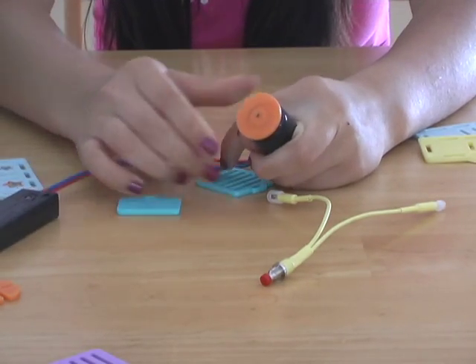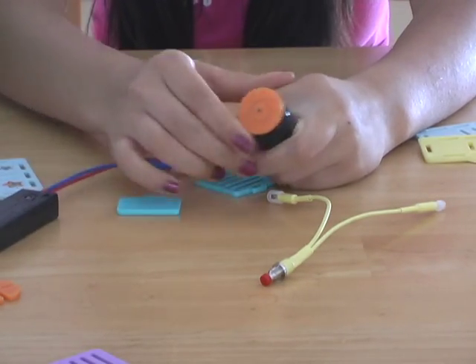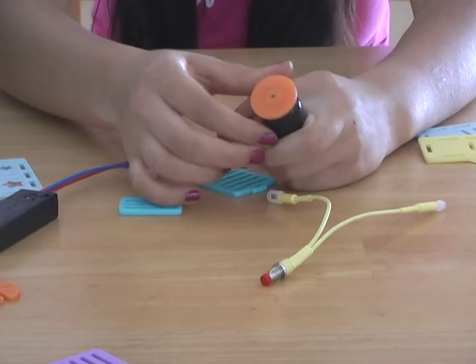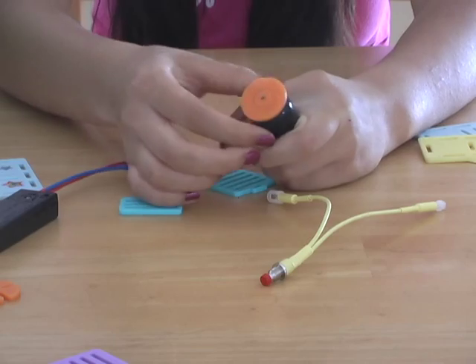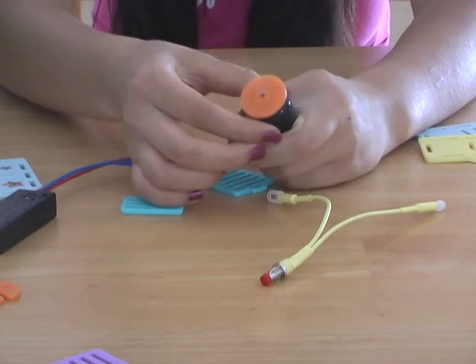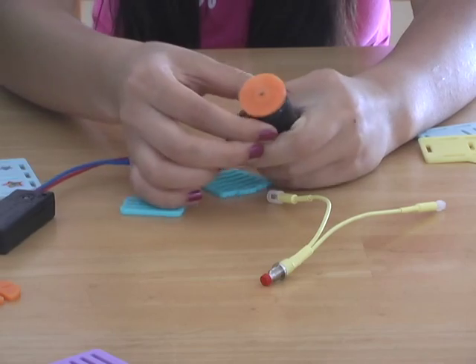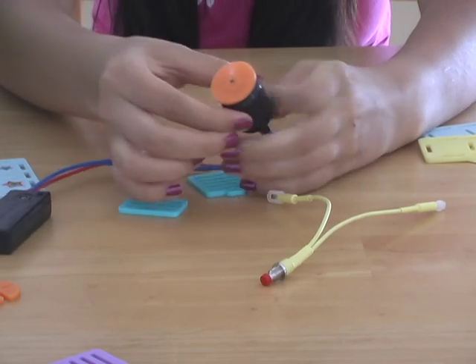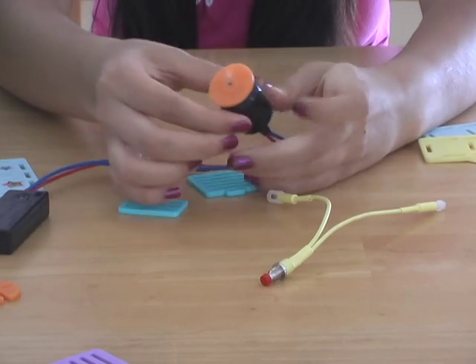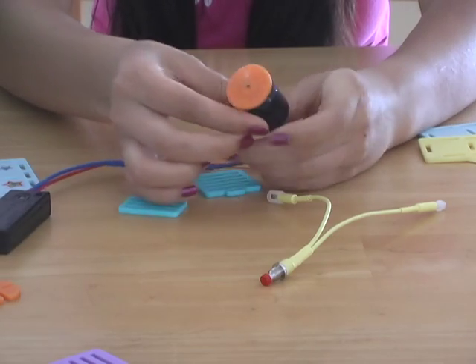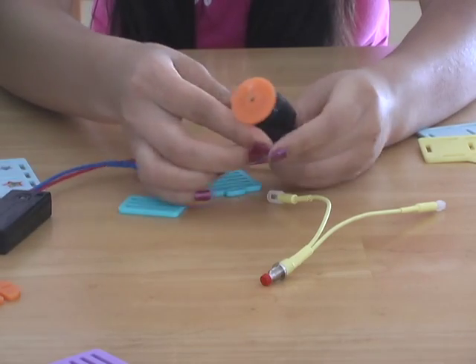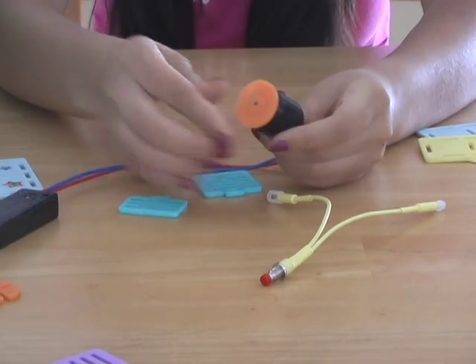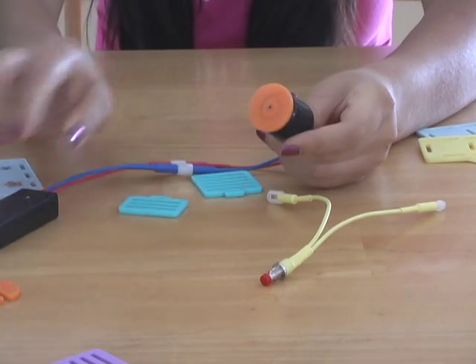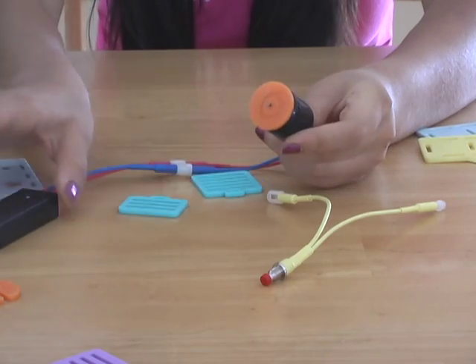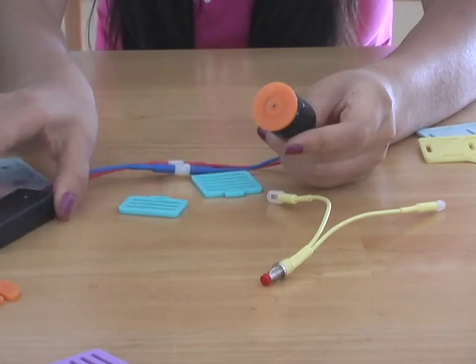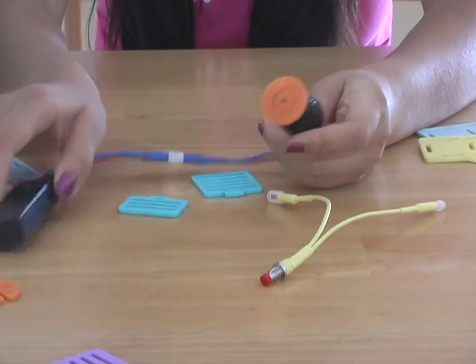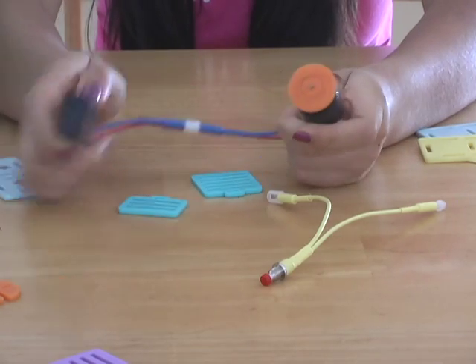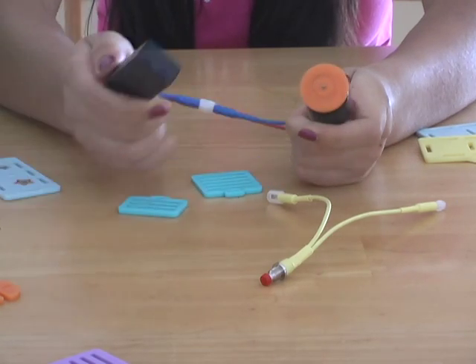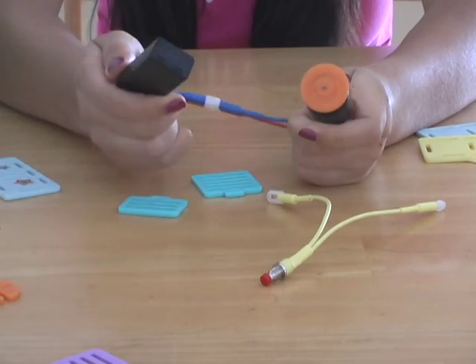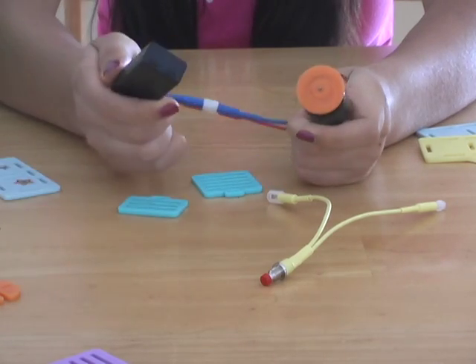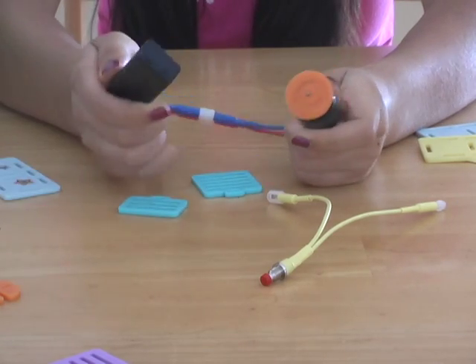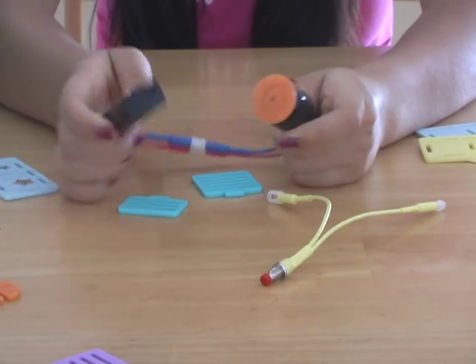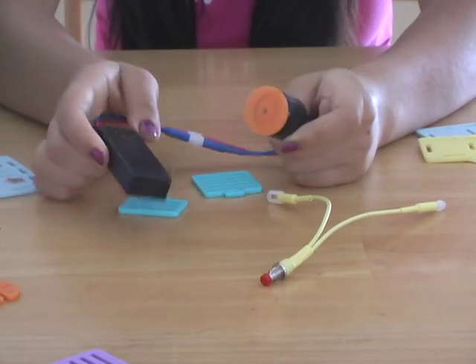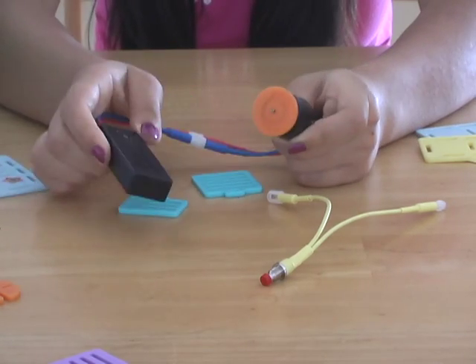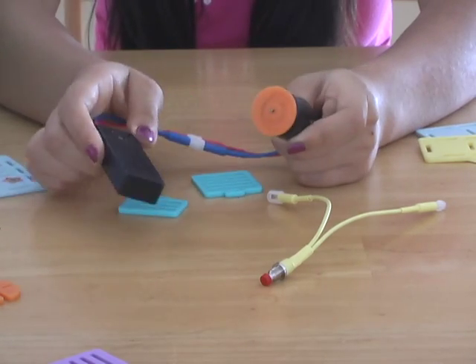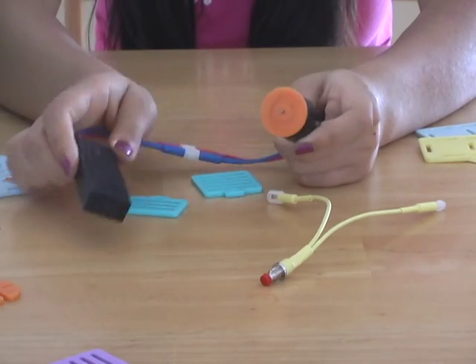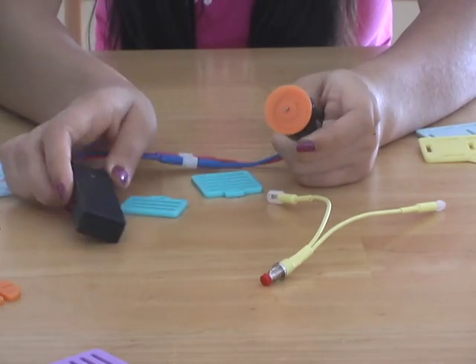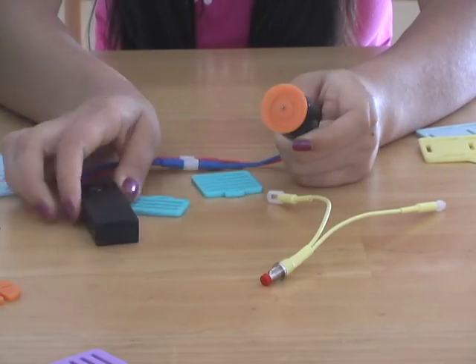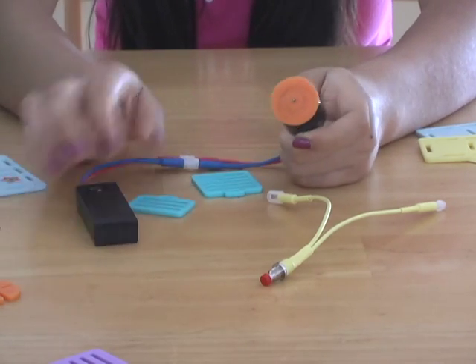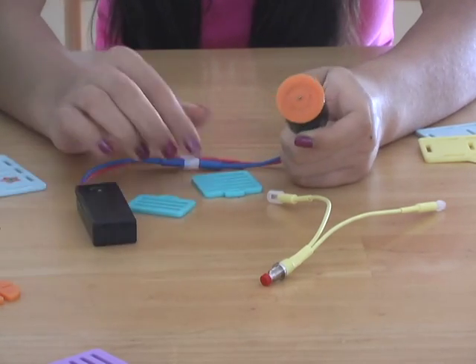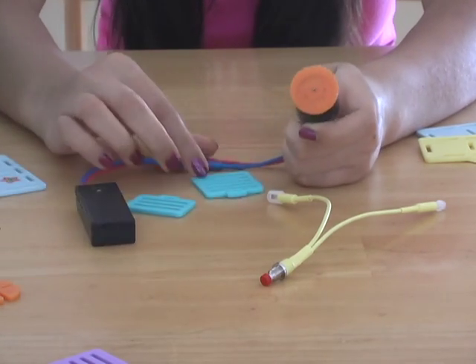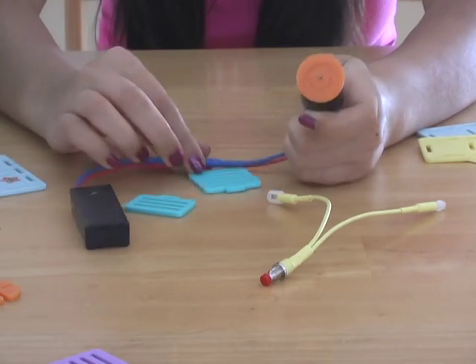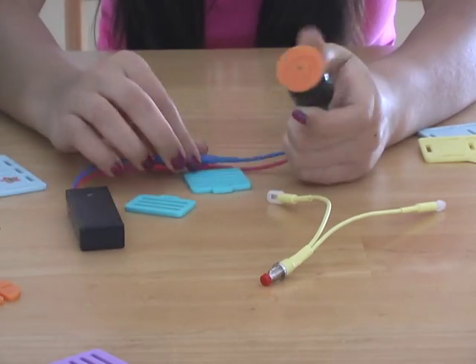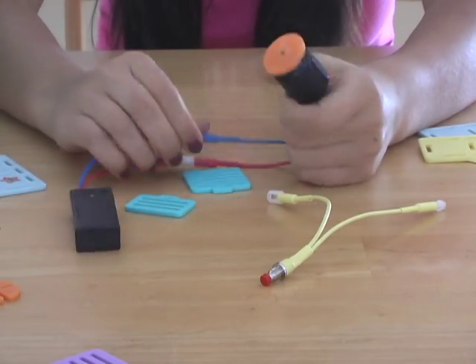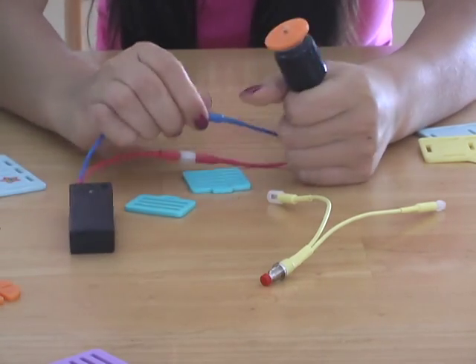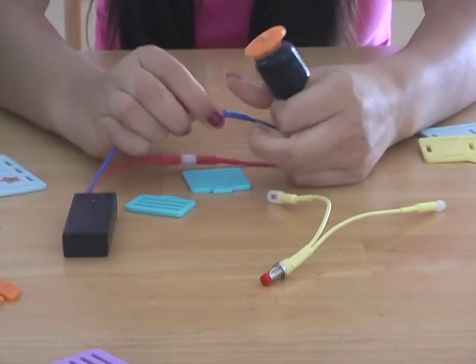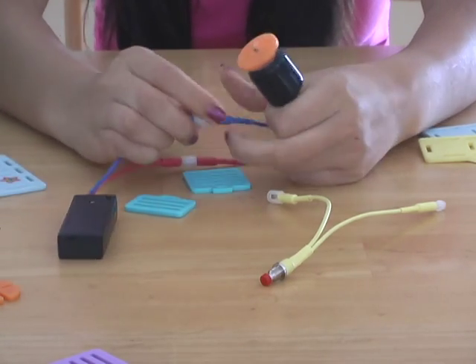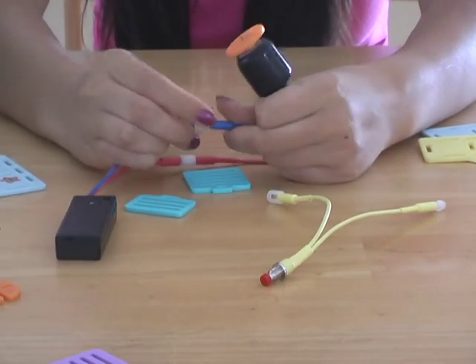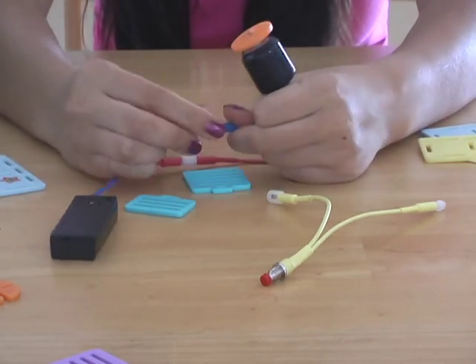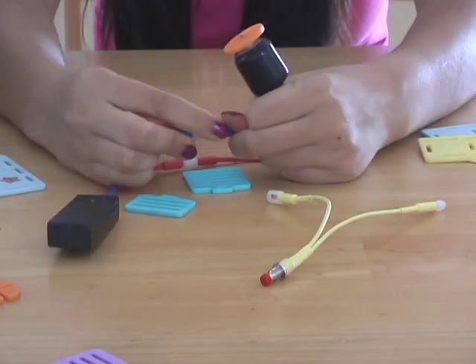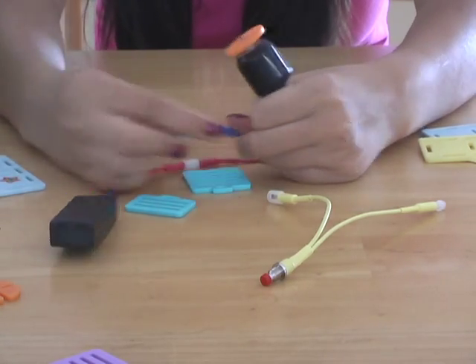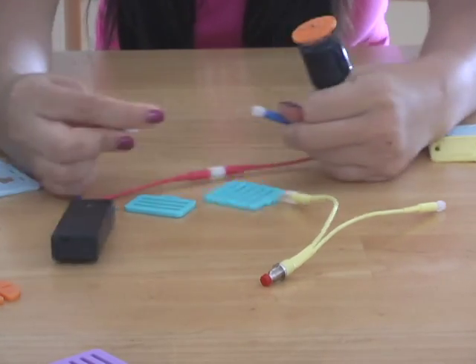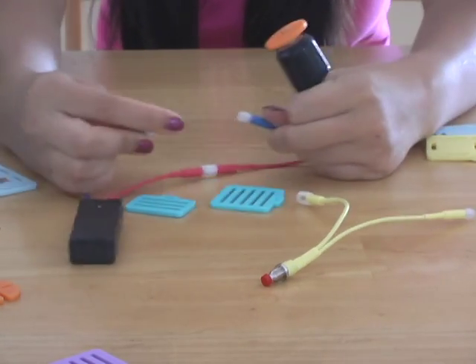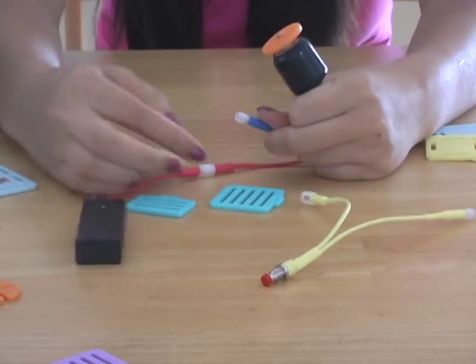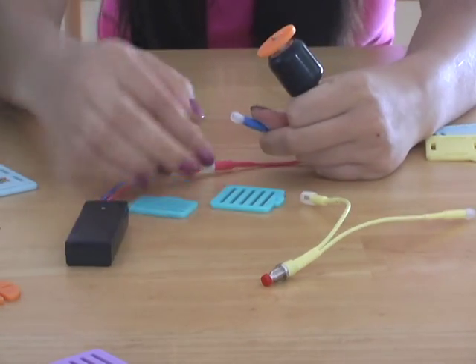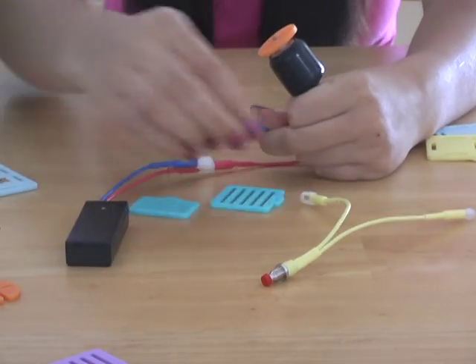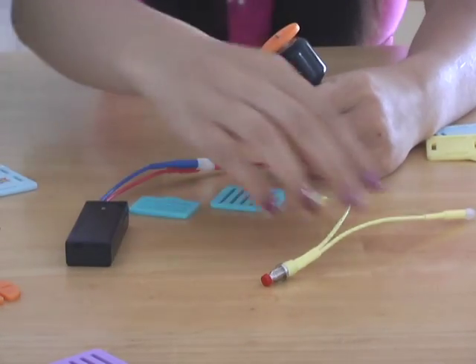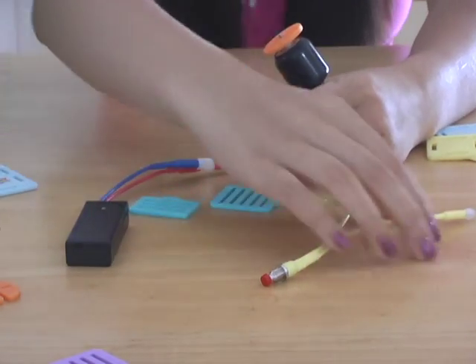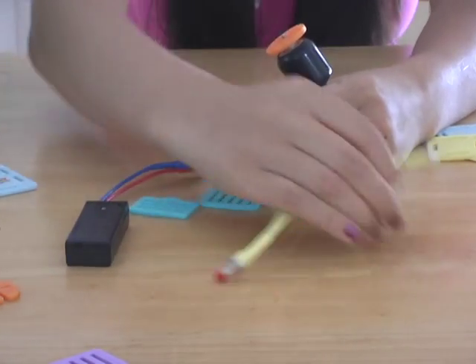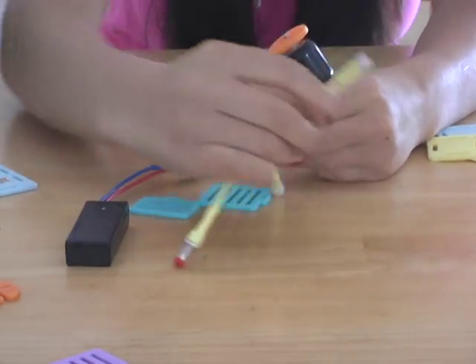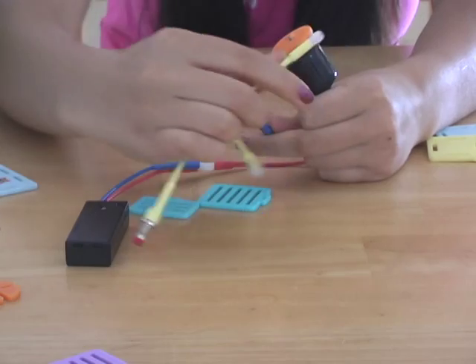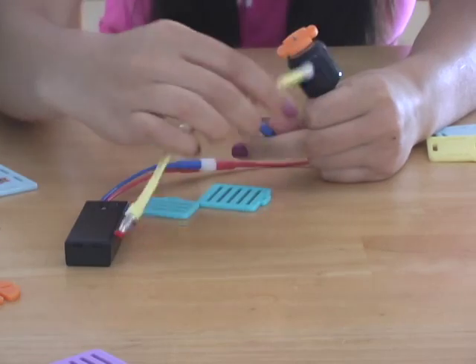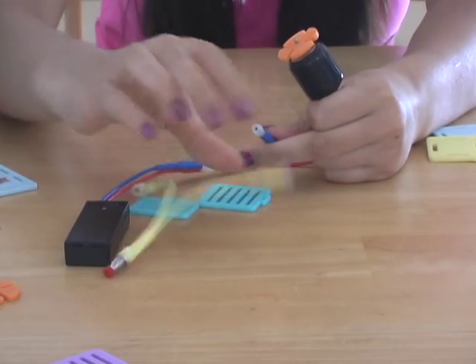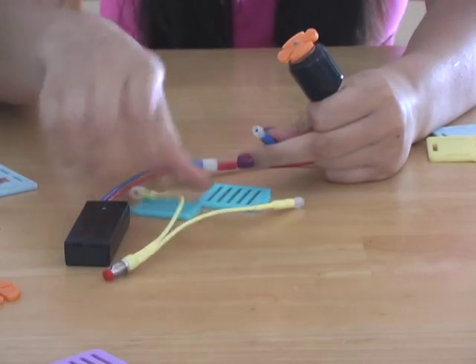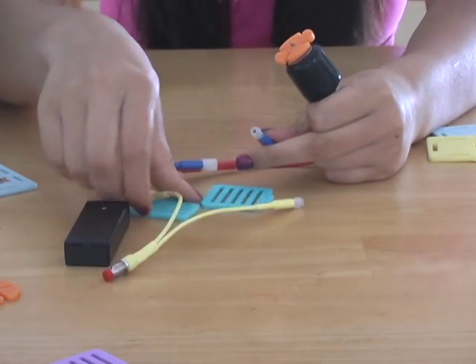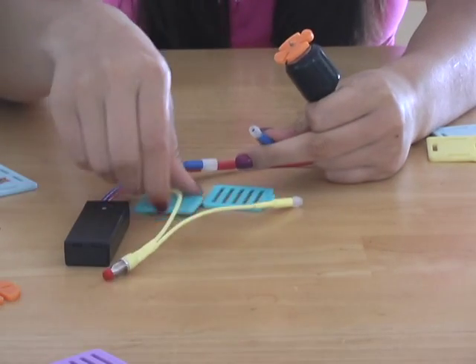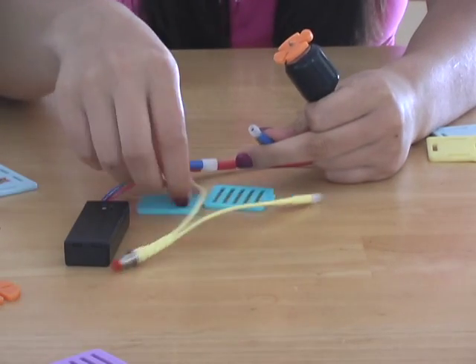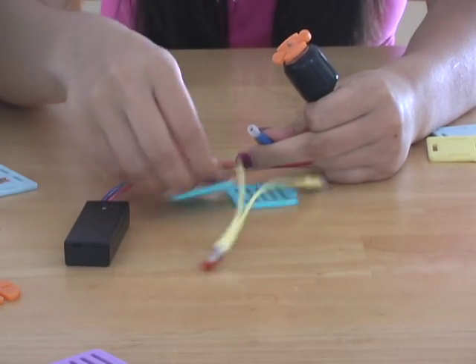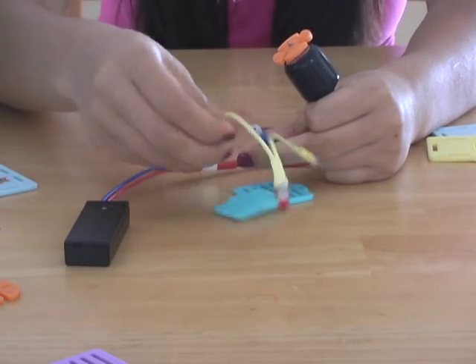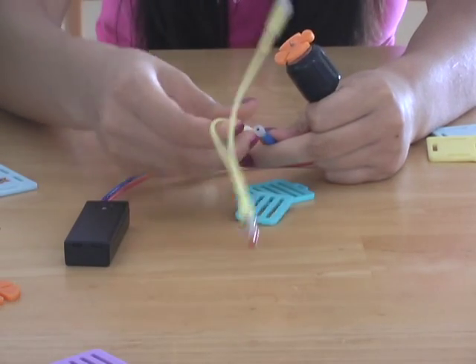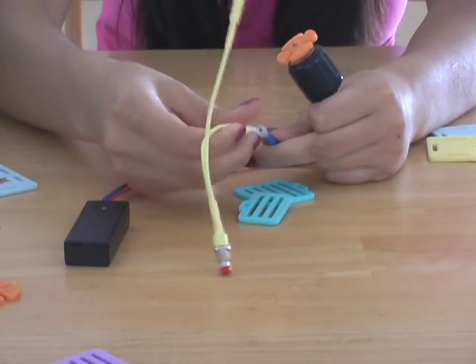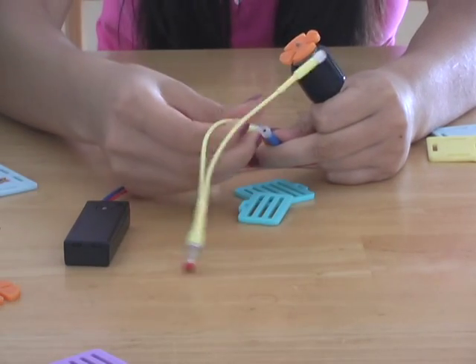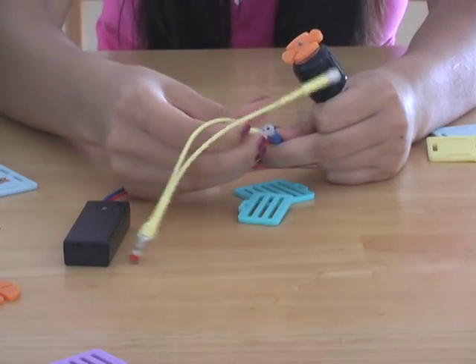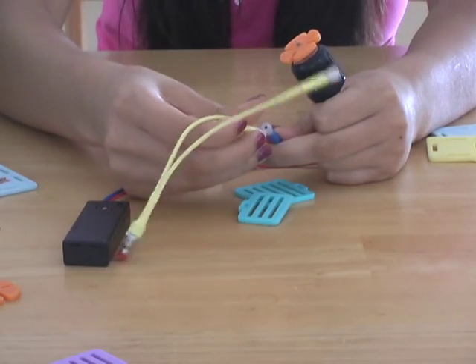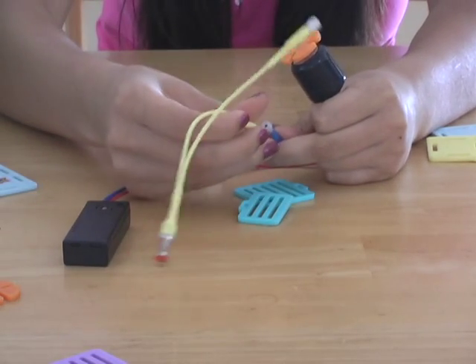Cool! Now the motor is running, but it's running all the time. Let's see if we can disconnect the blue wires so we can add our button to the circuit.